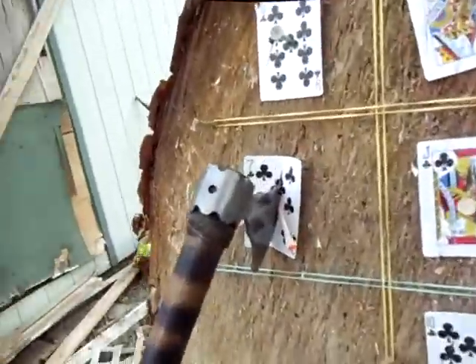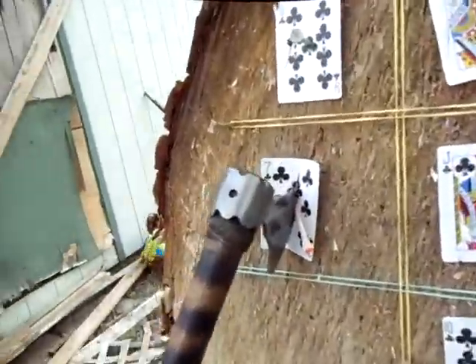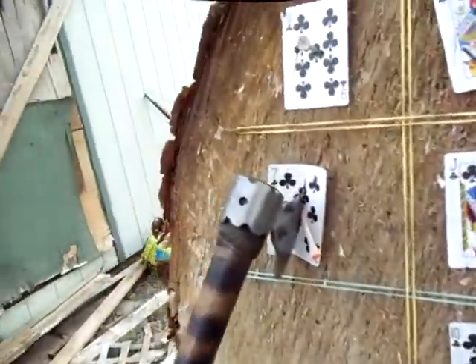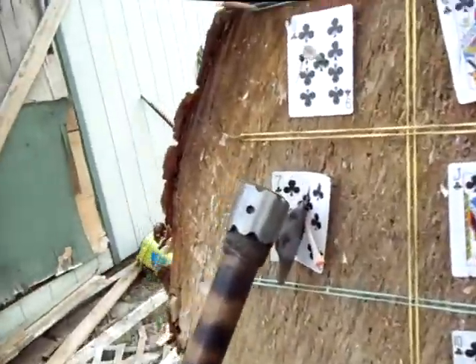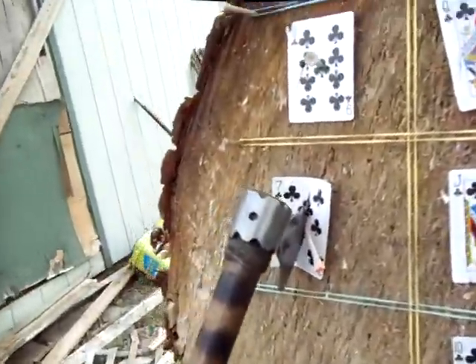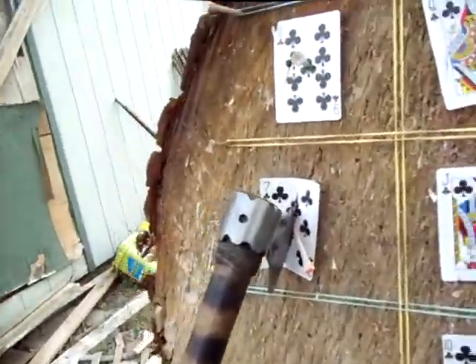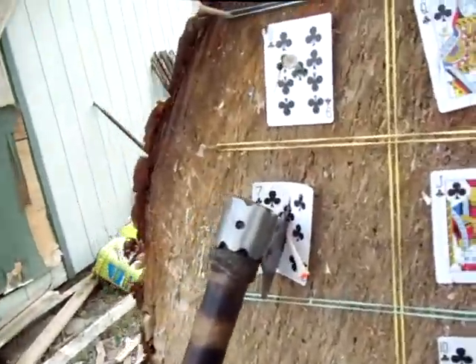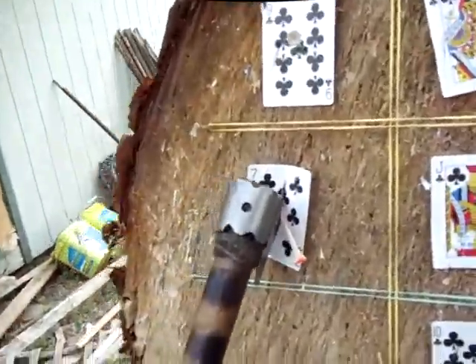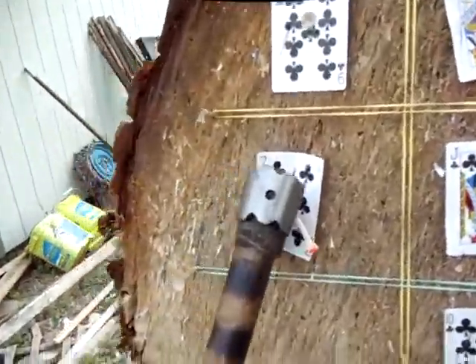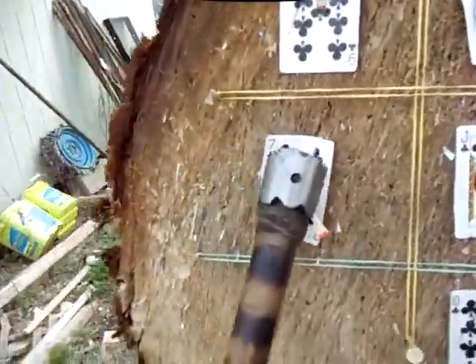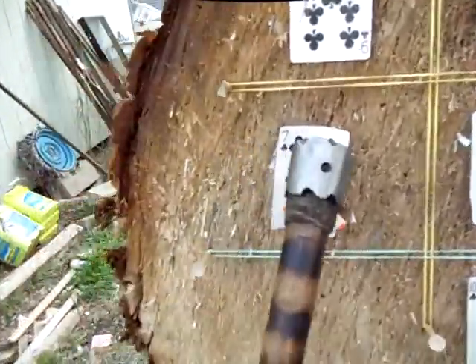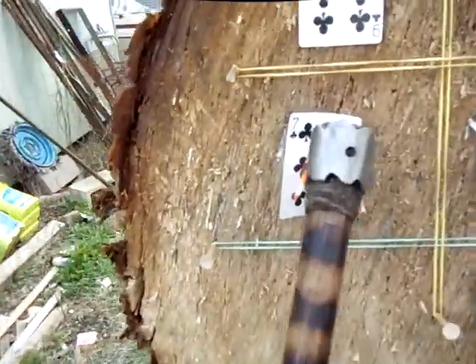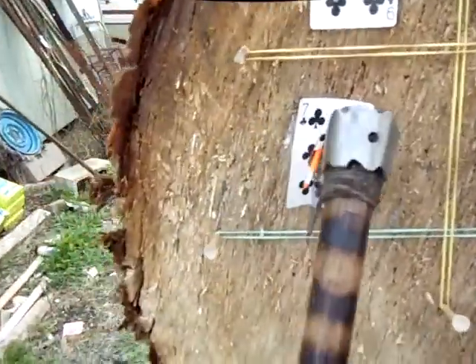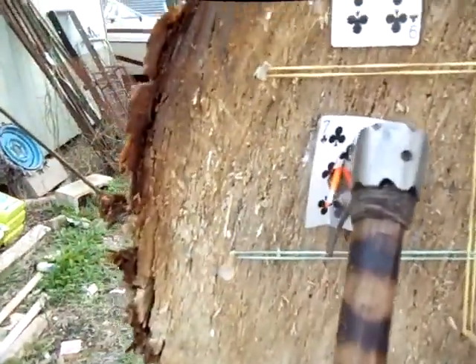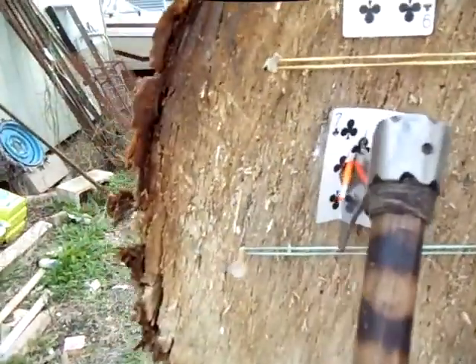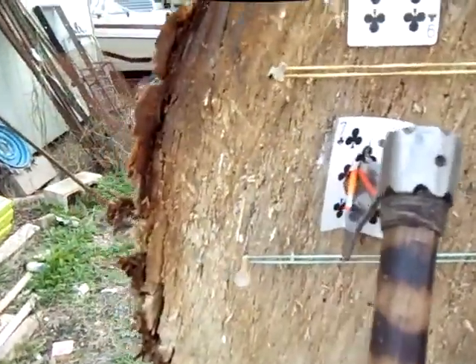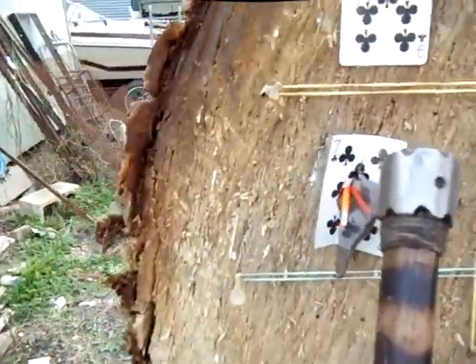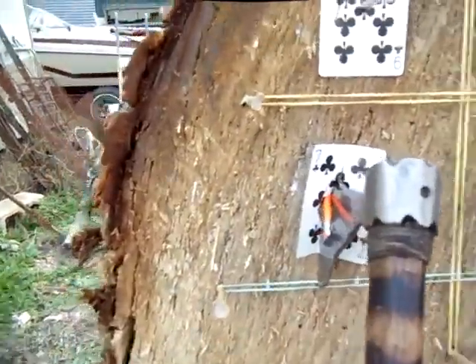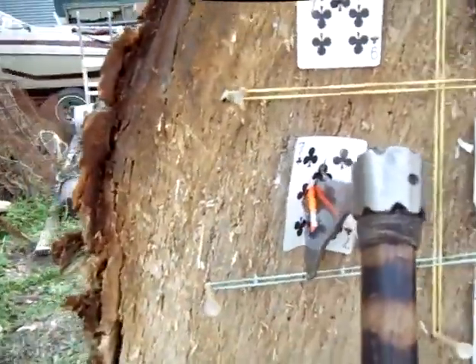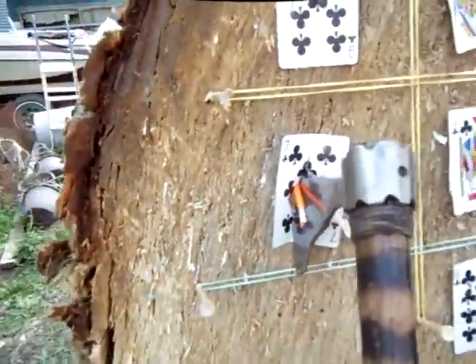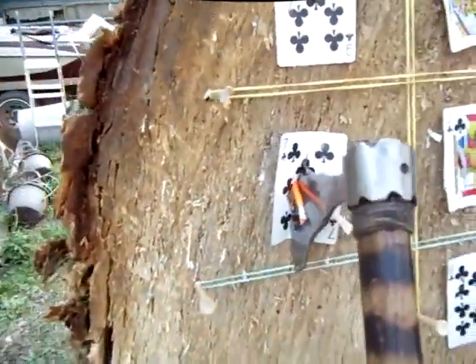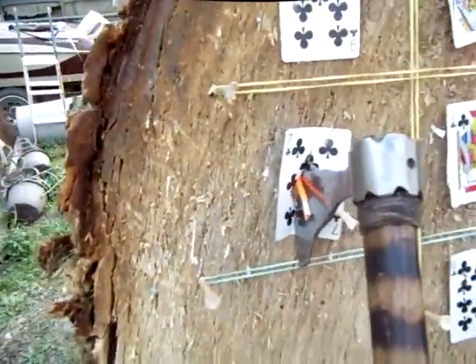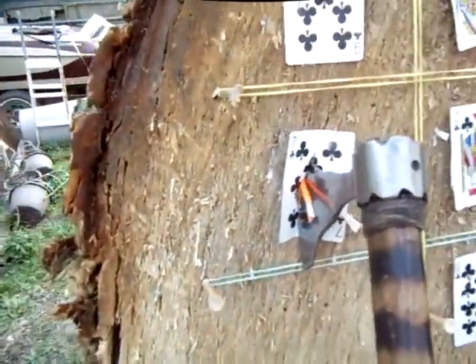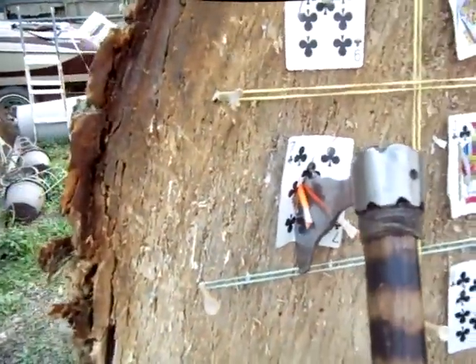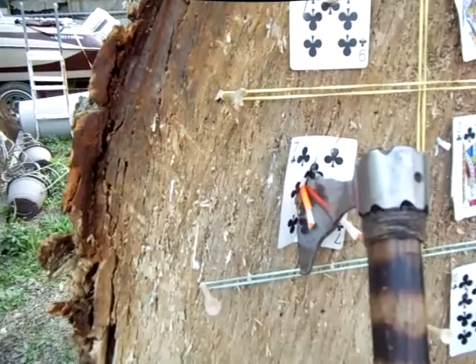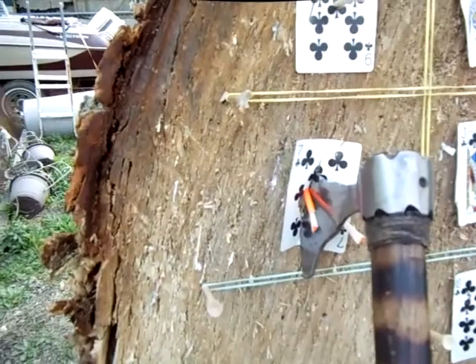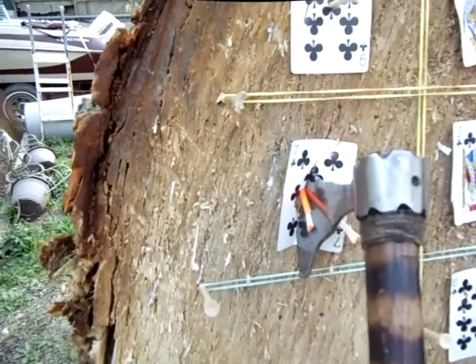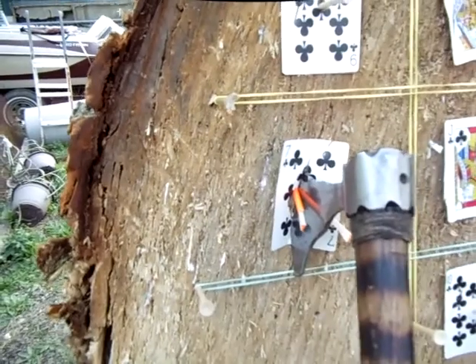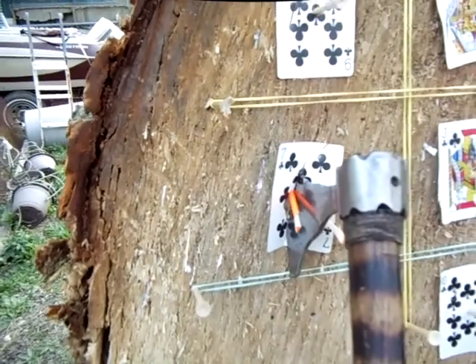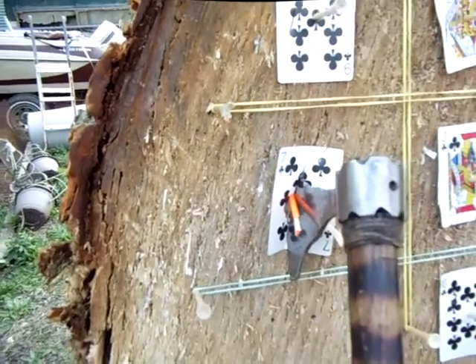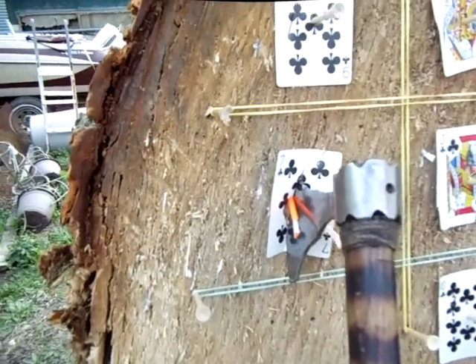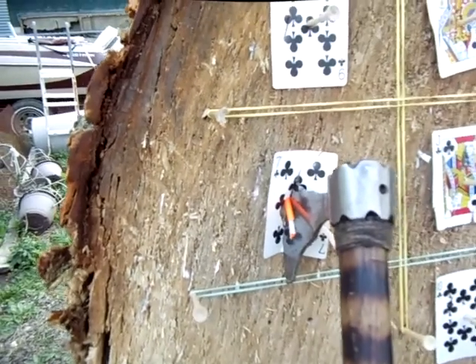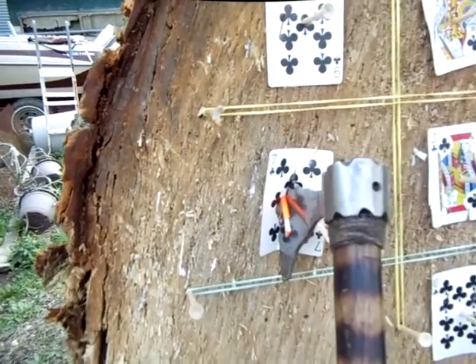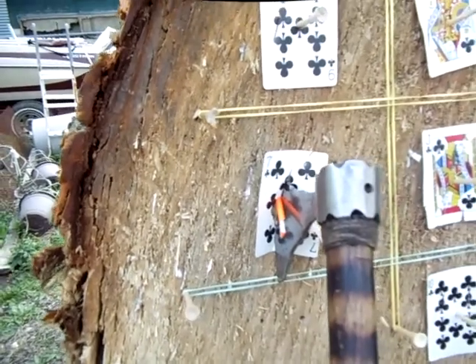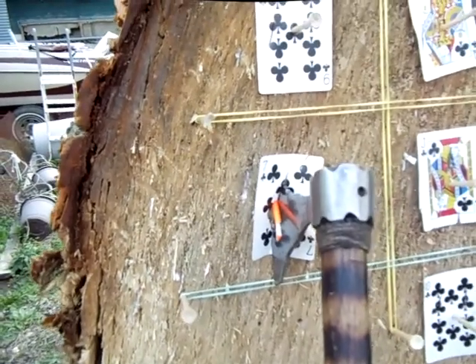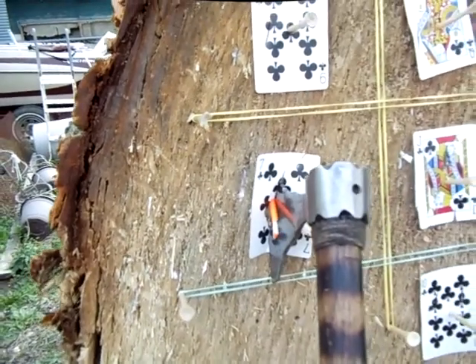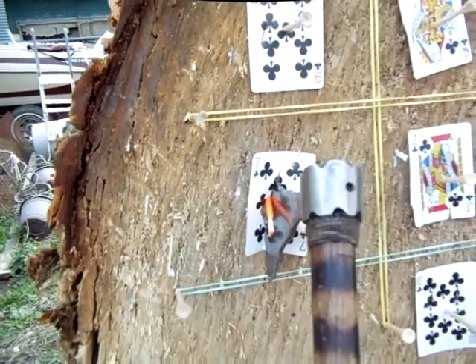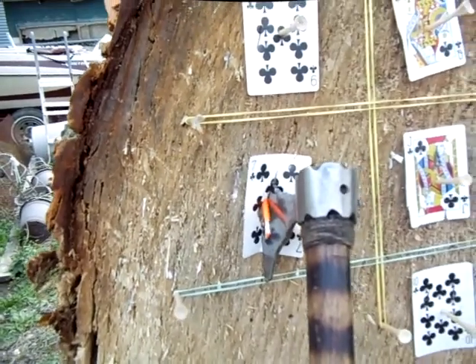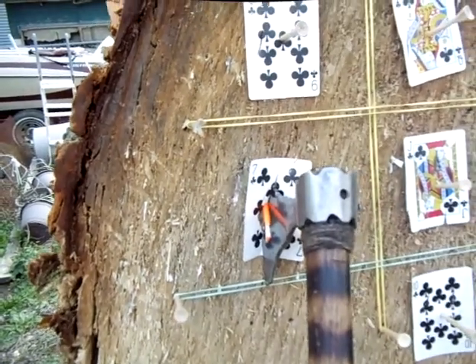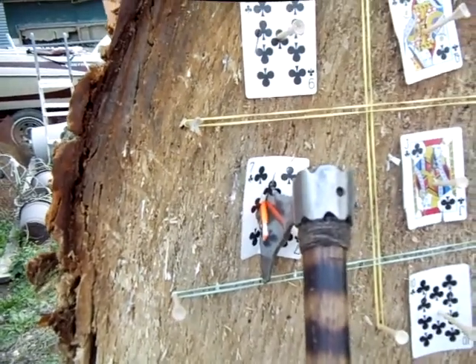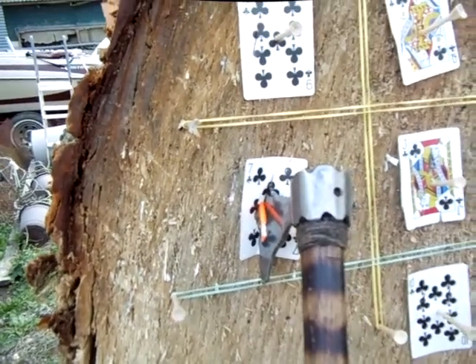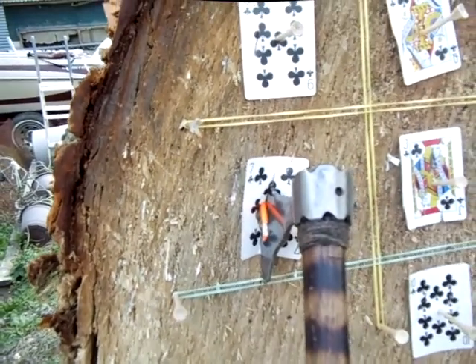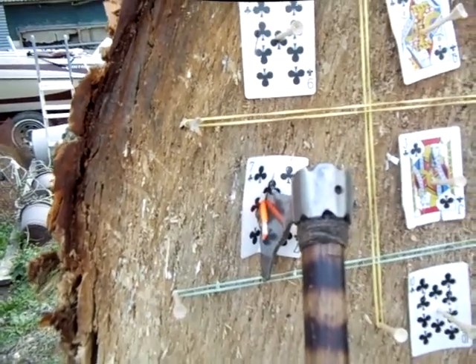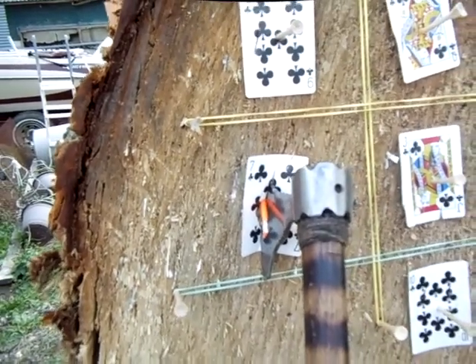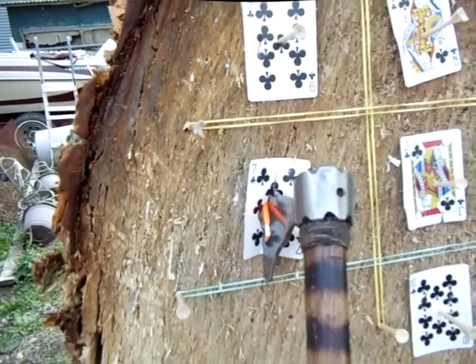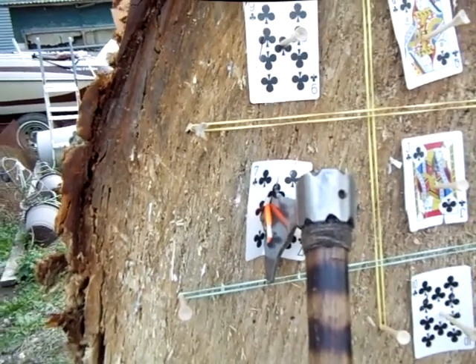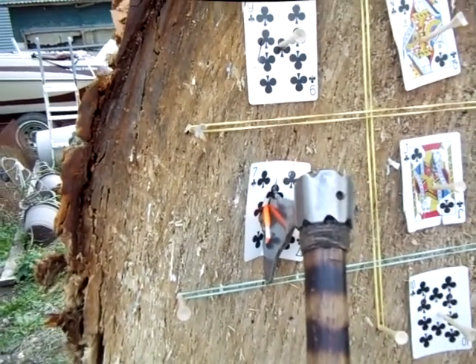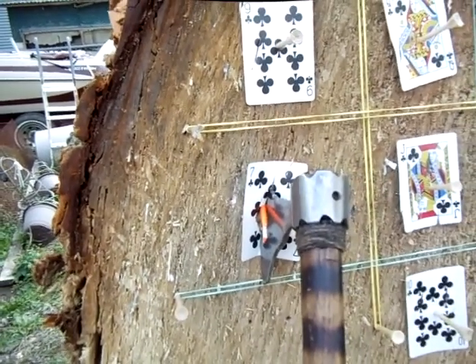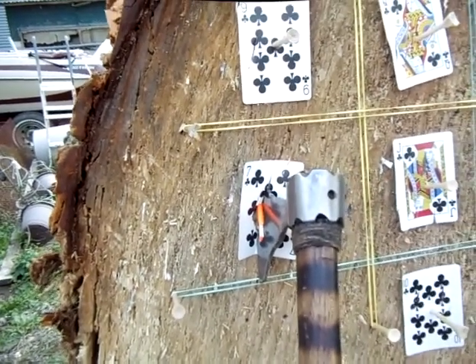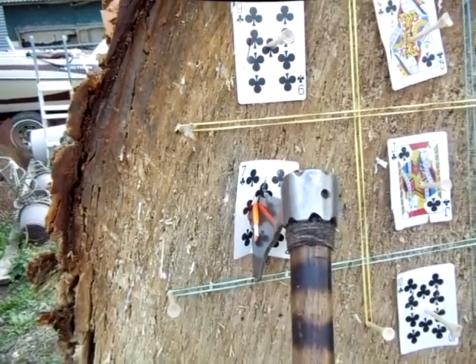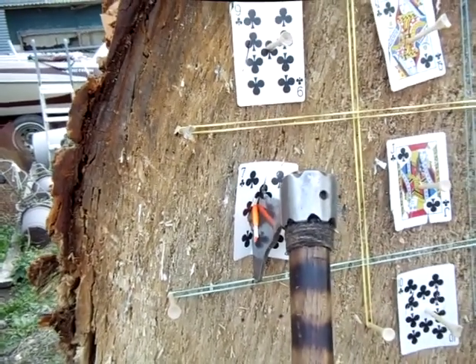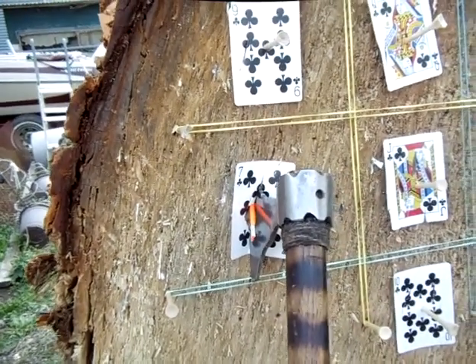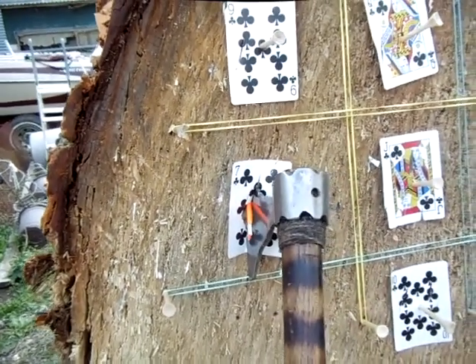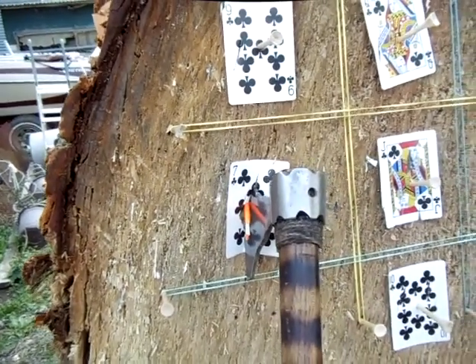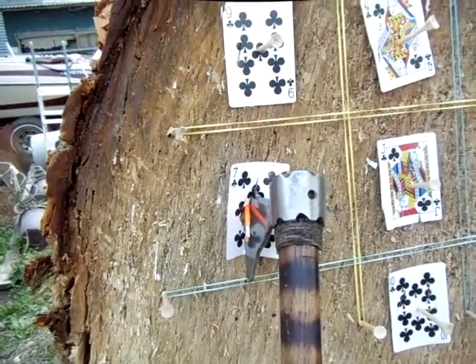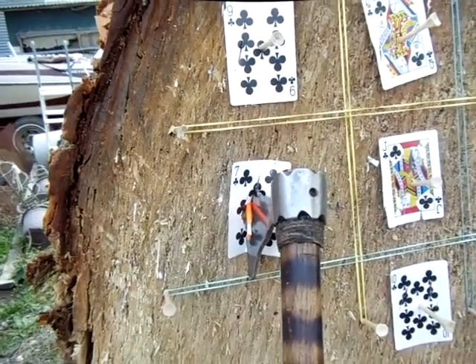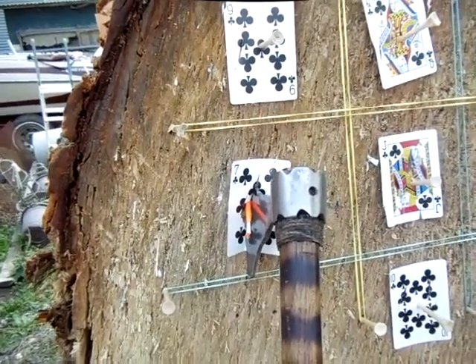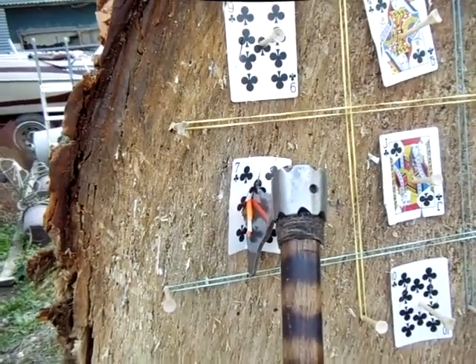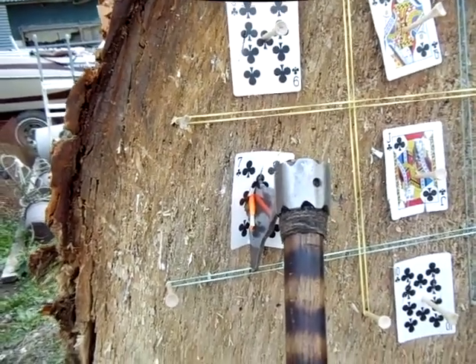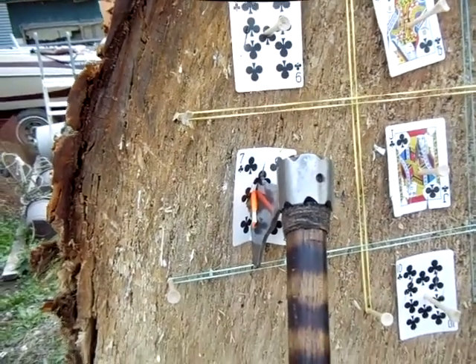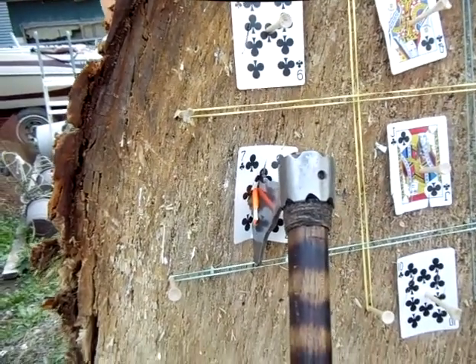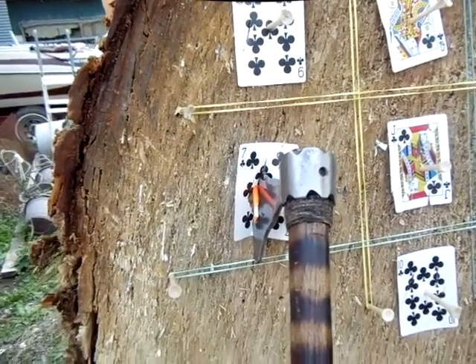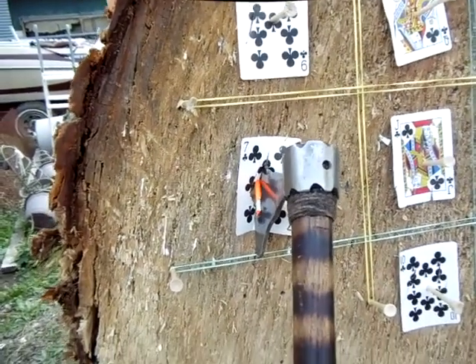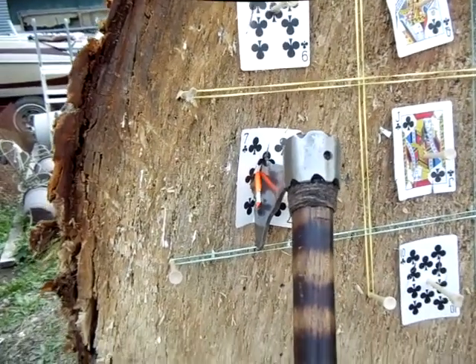Oh, and by the way, if you're going to split golf tees, split them in the middle. That way you can reuse them — it's a little bit cheaper that way.